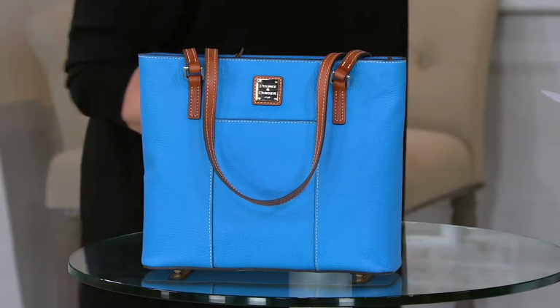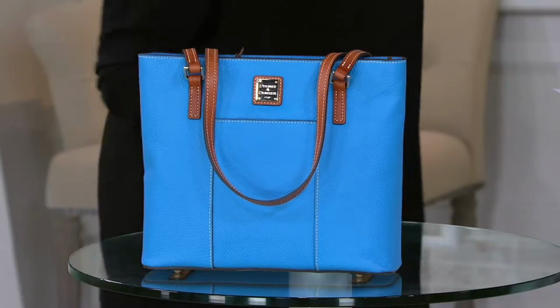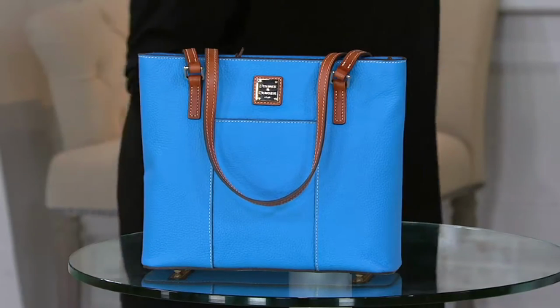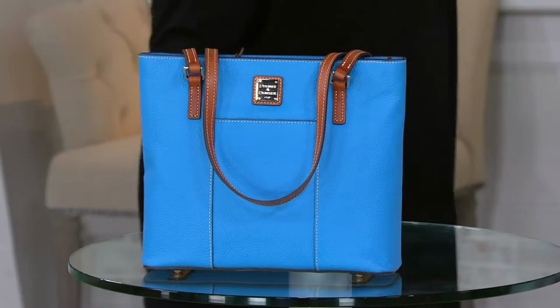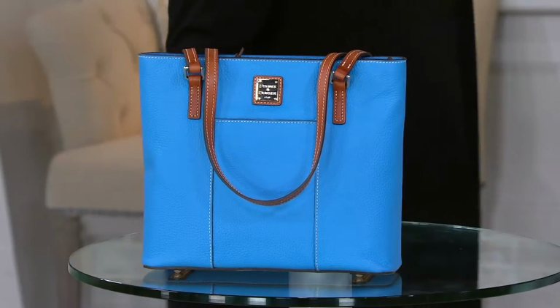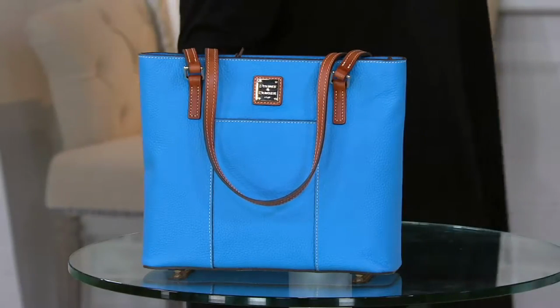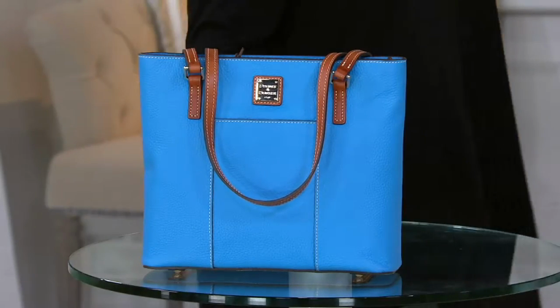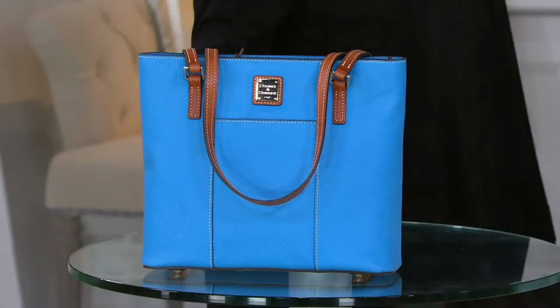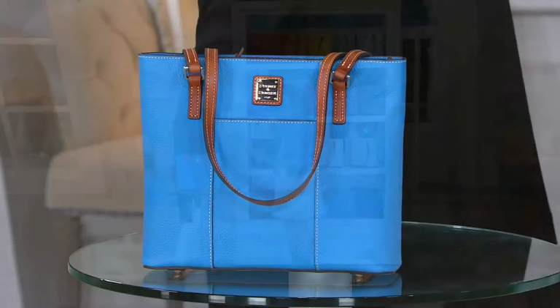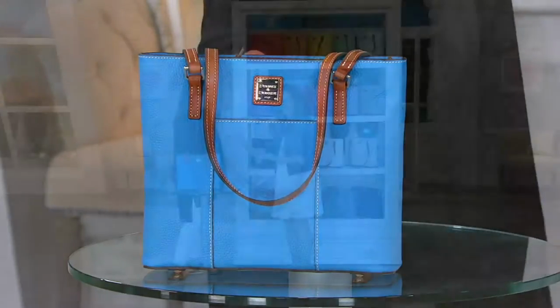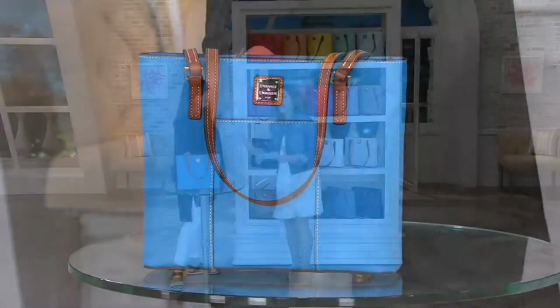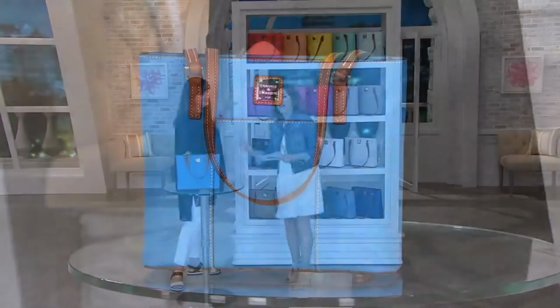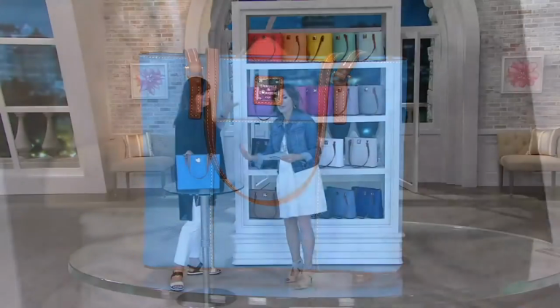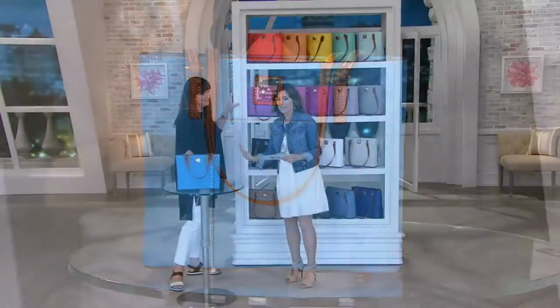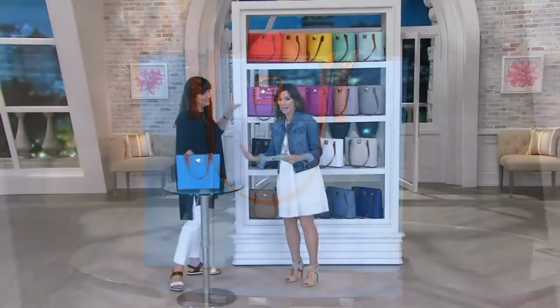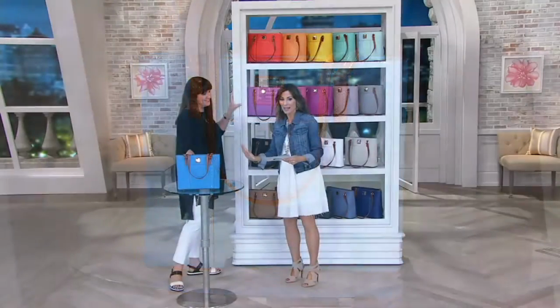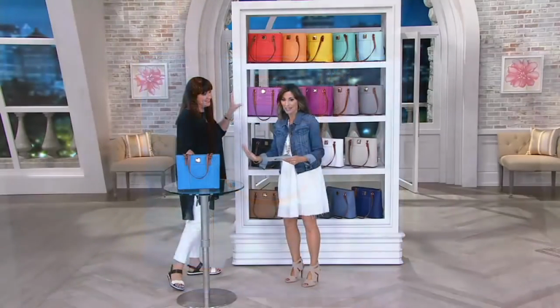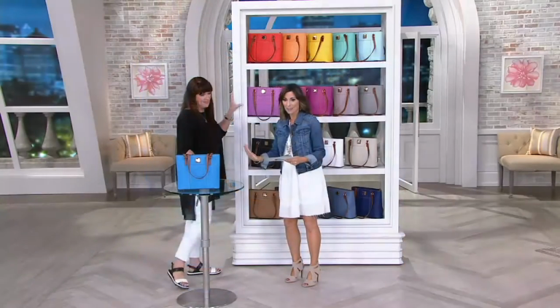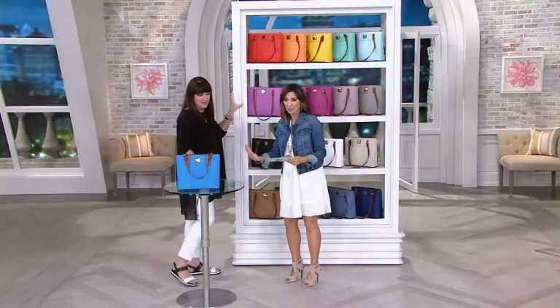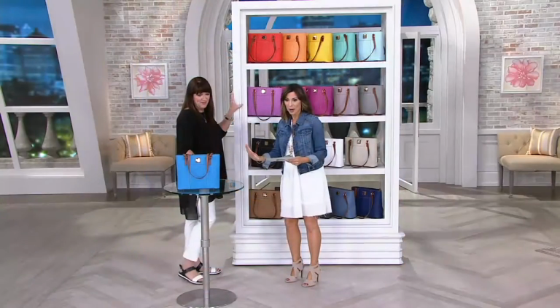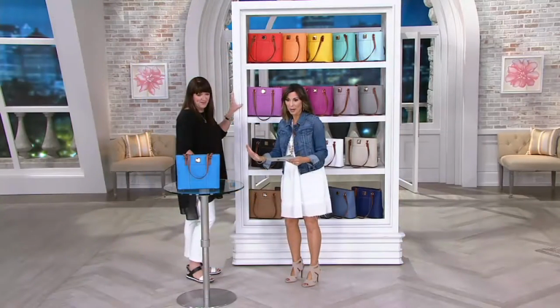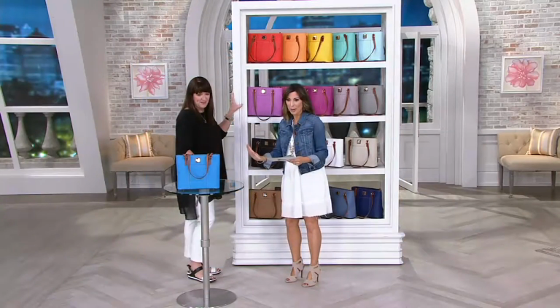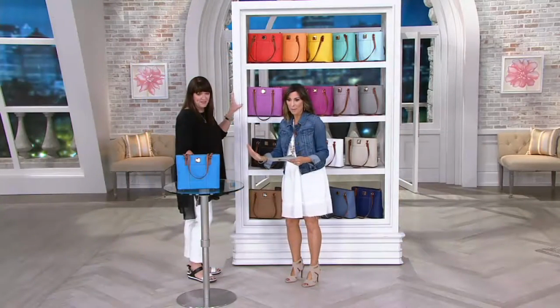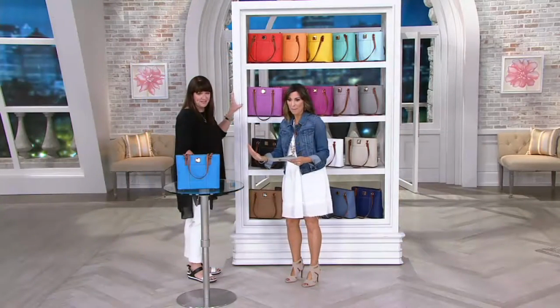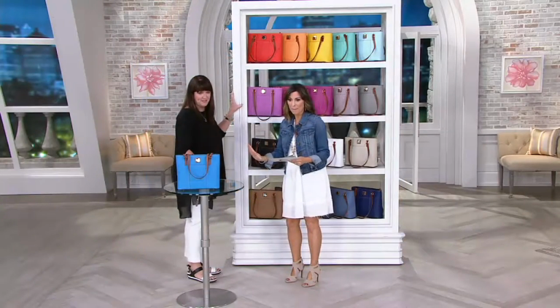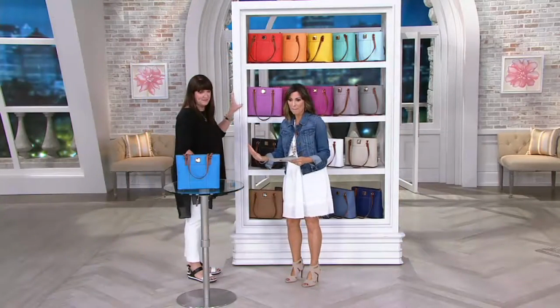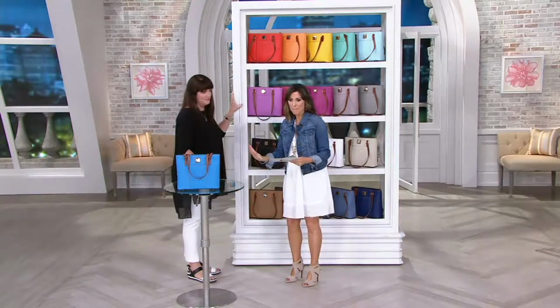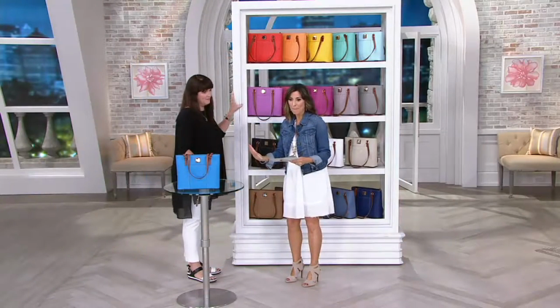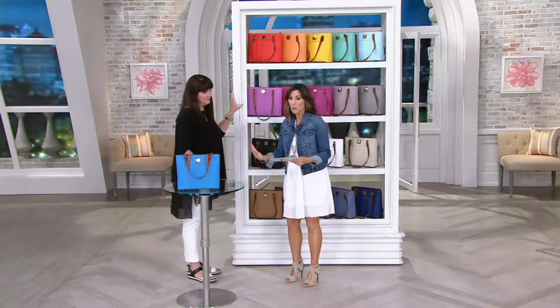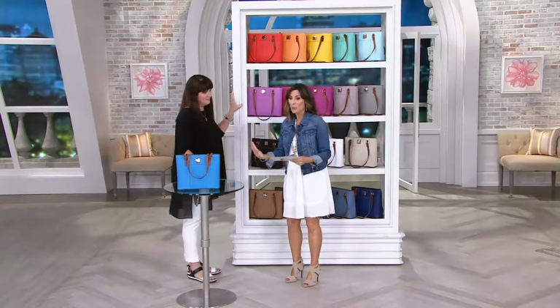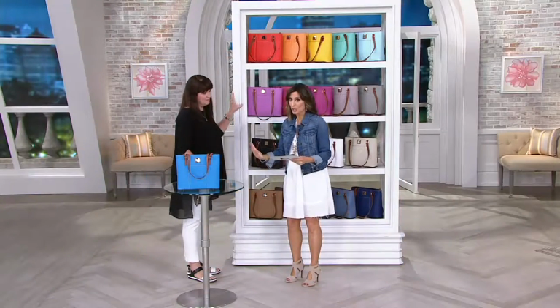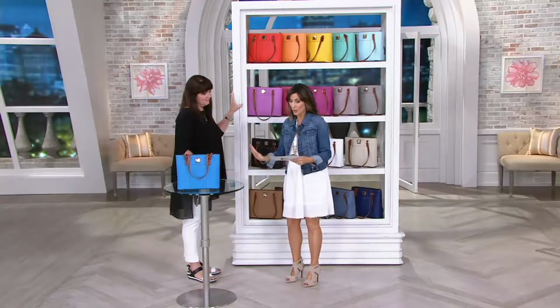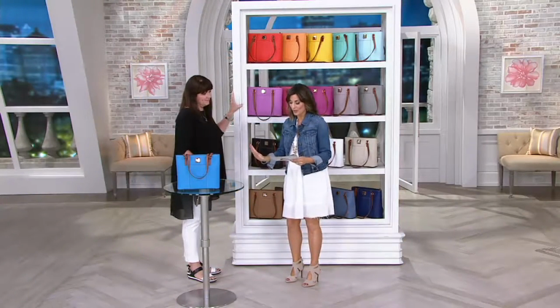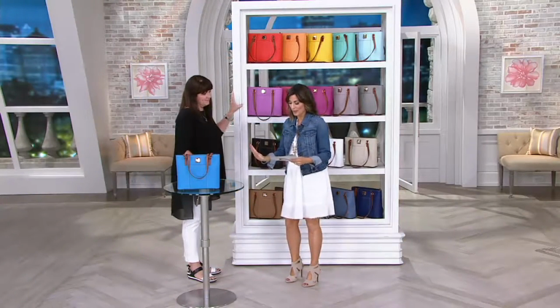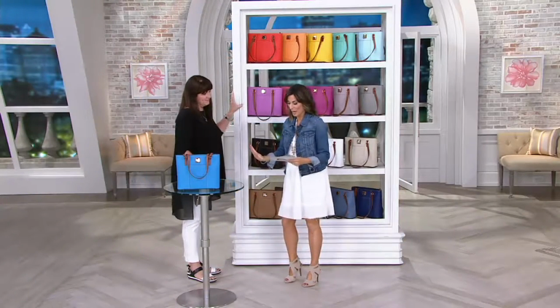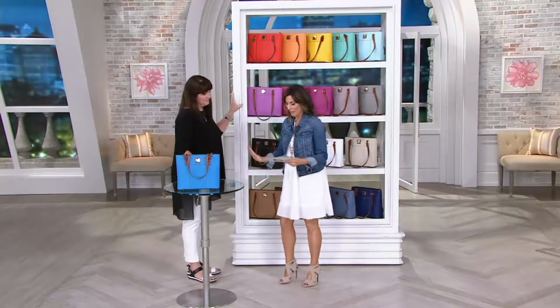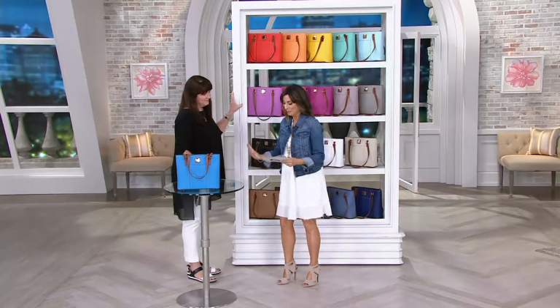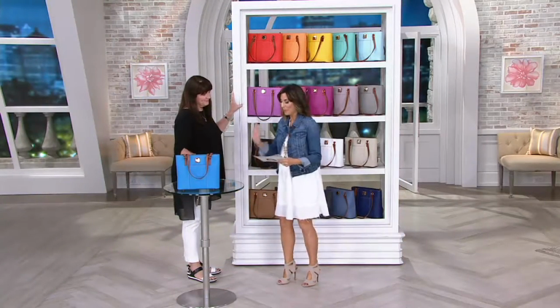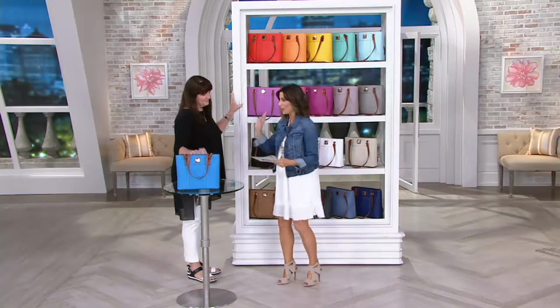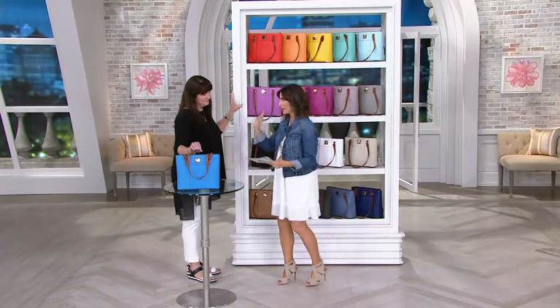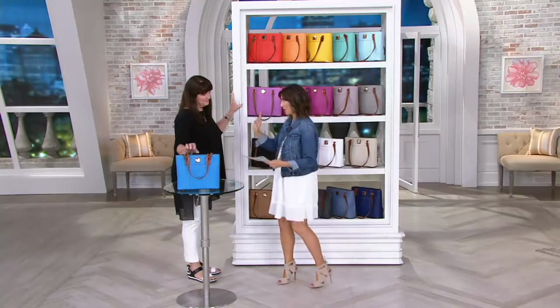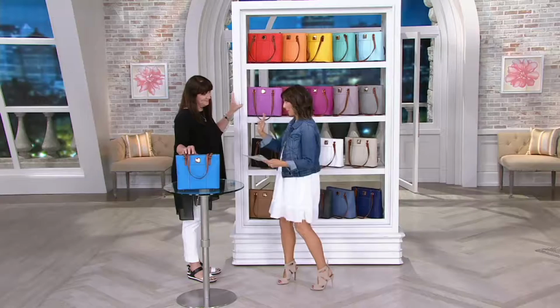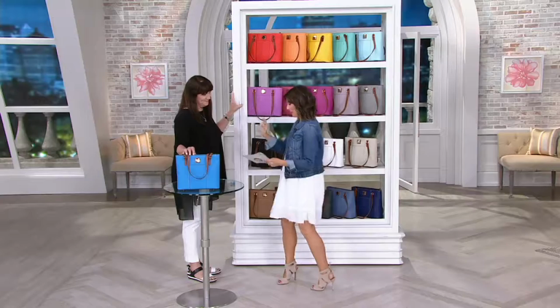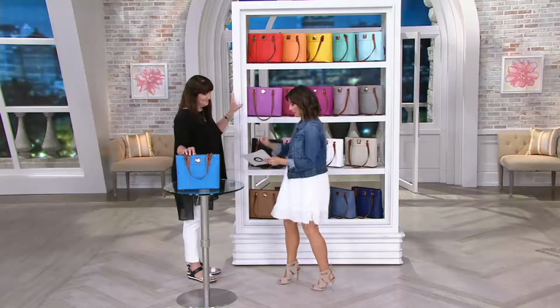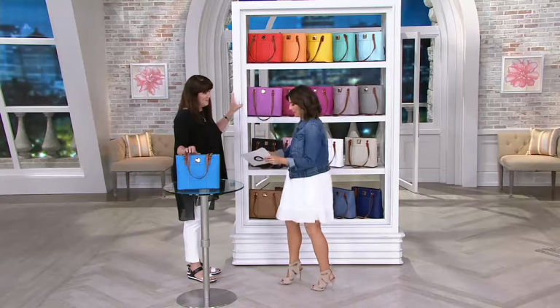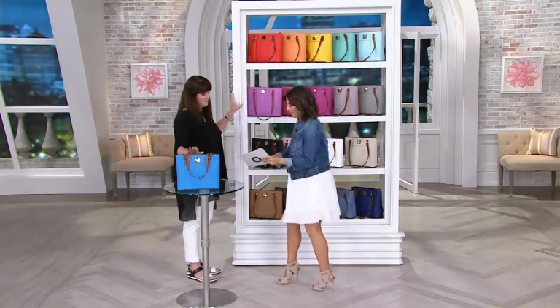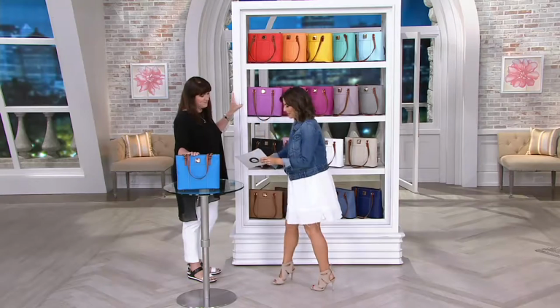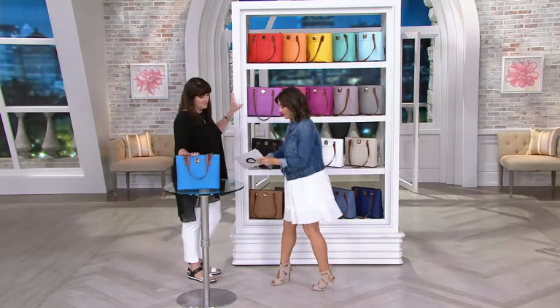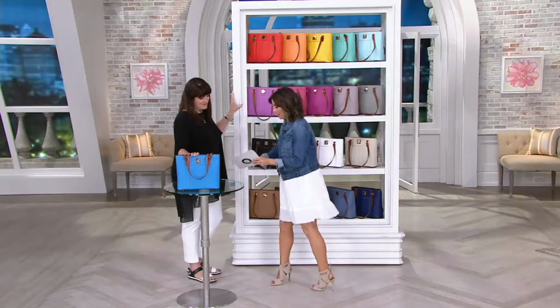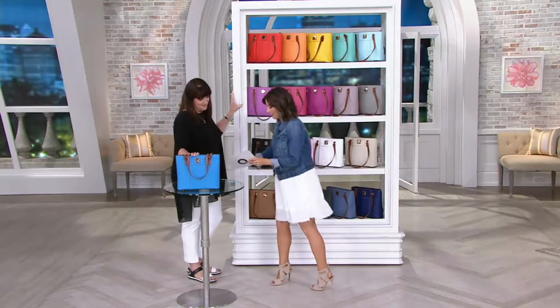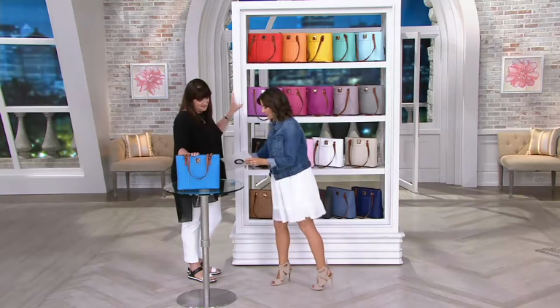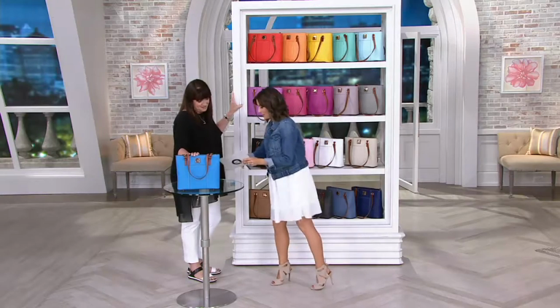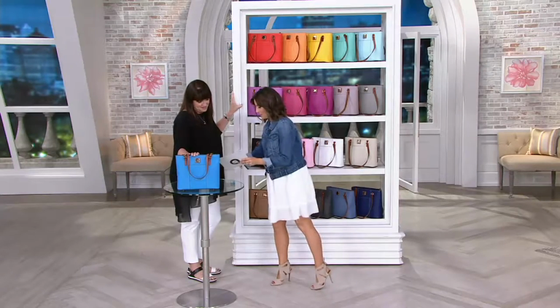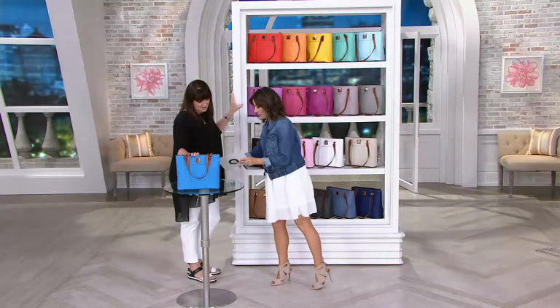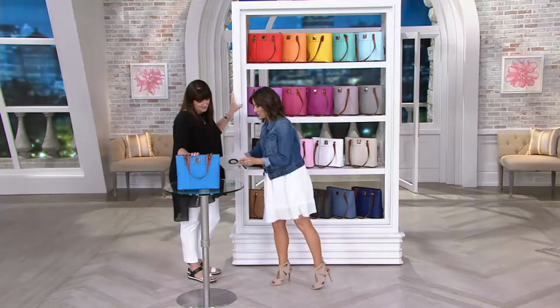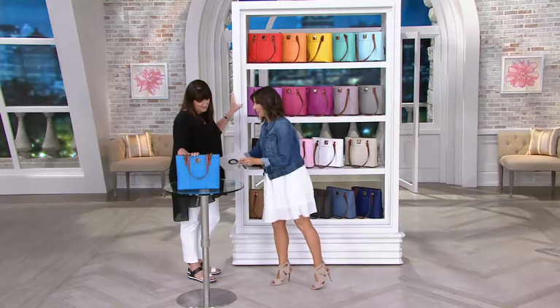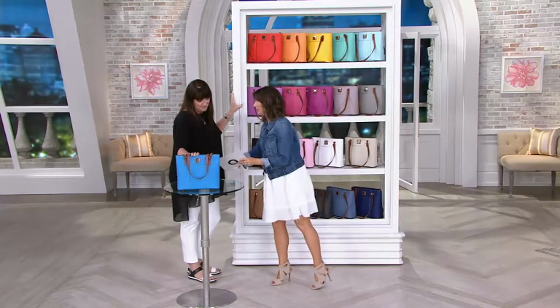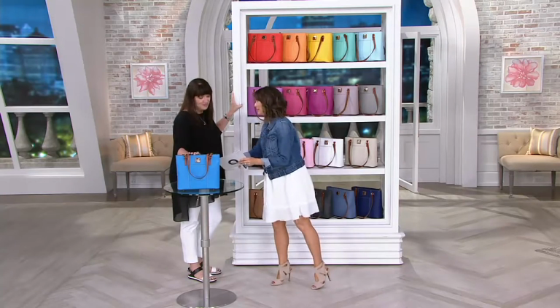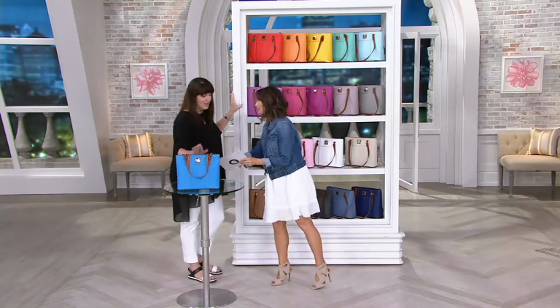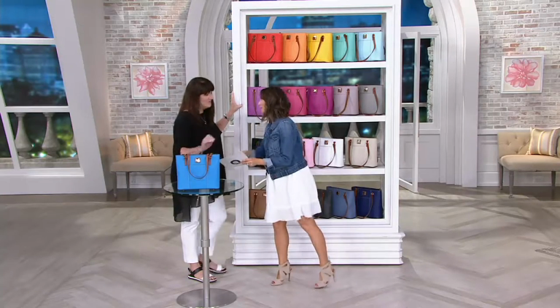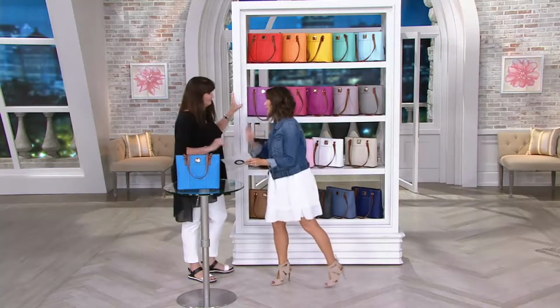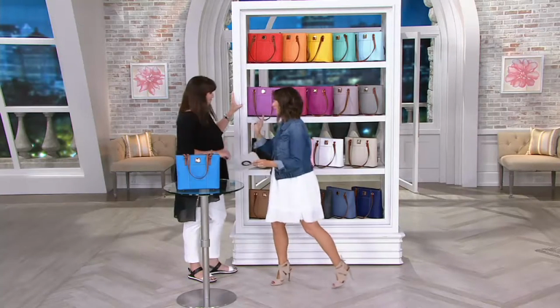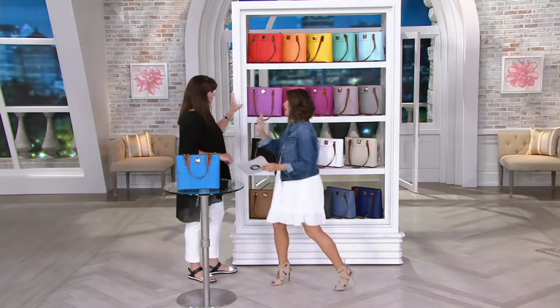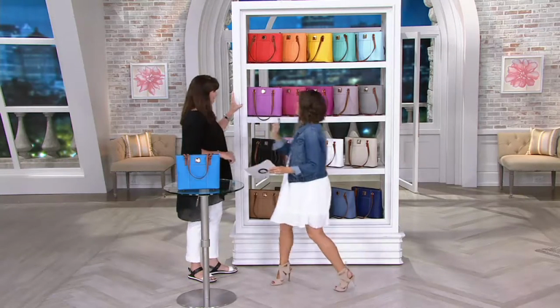Wait a second — do we have sky blue, Bri? We do have sky. Yep, just double checking. So we have it.